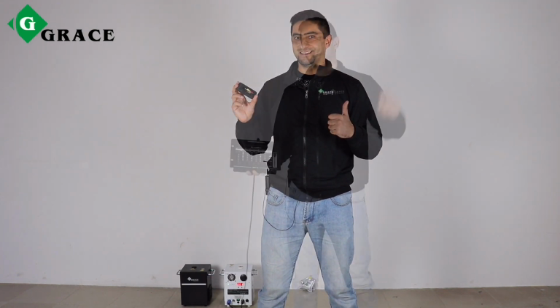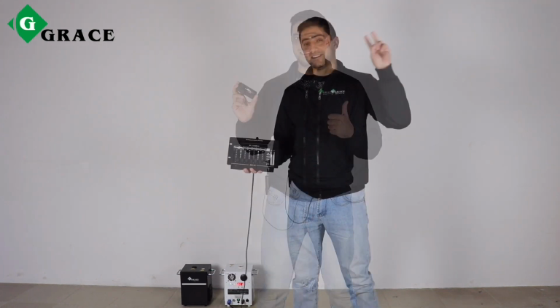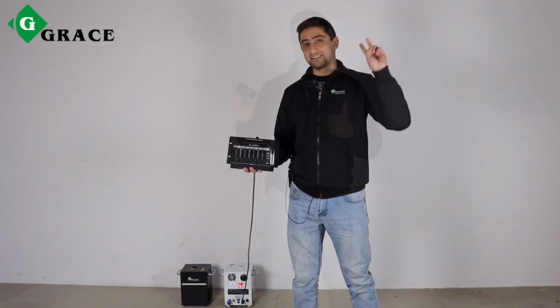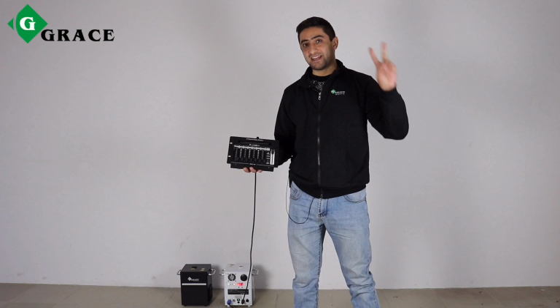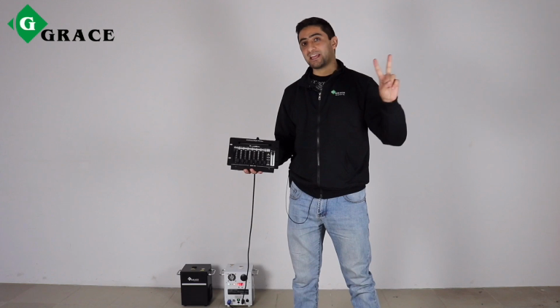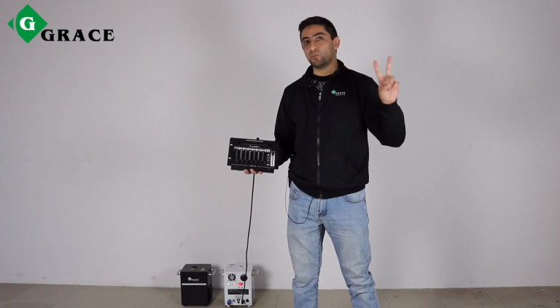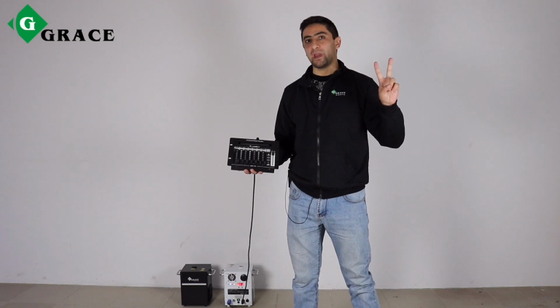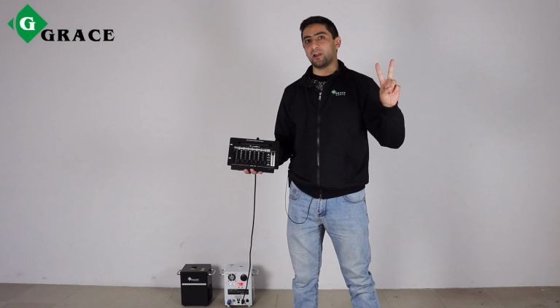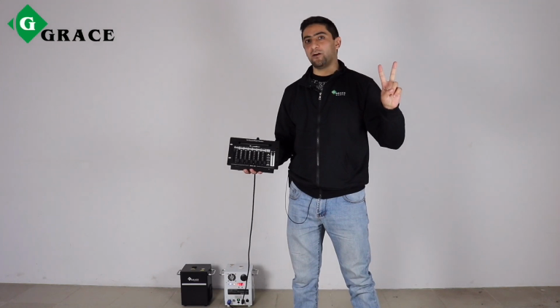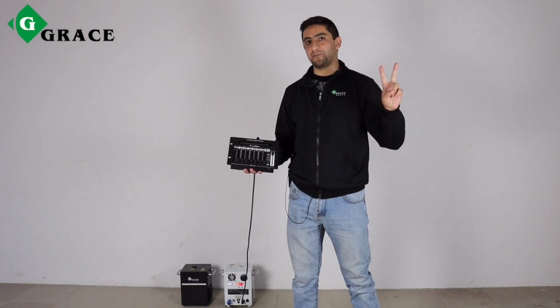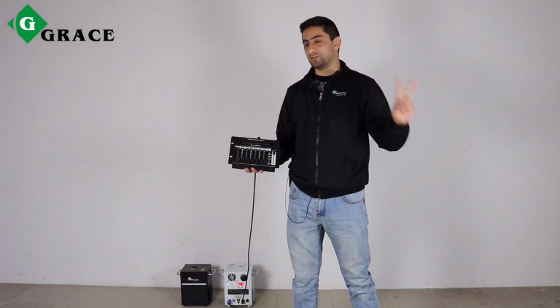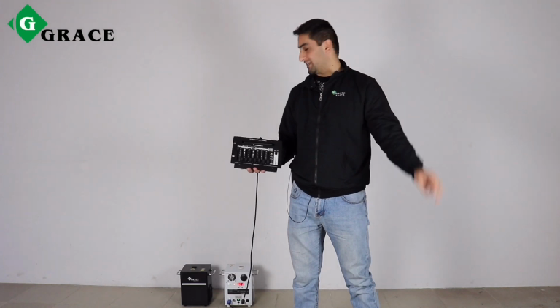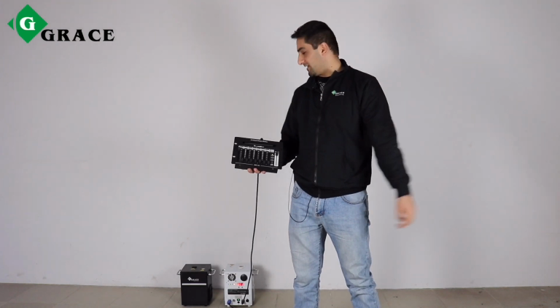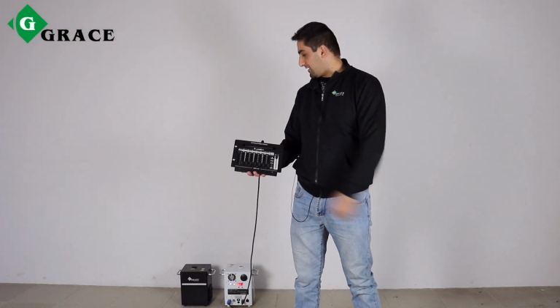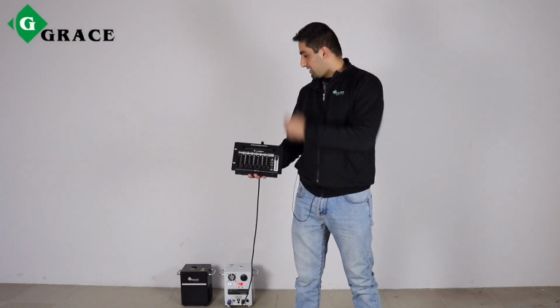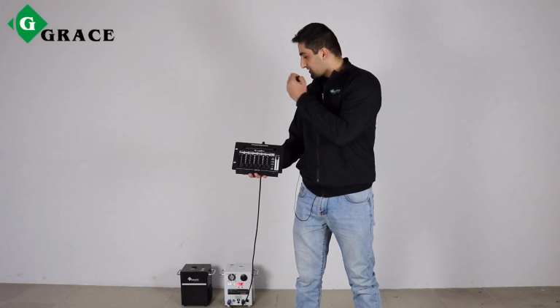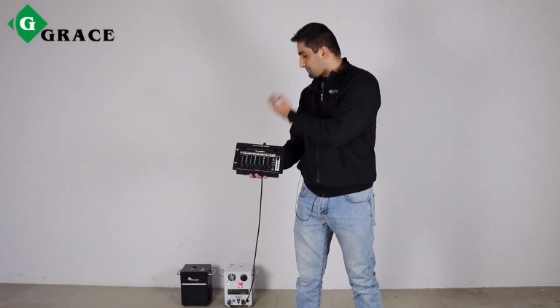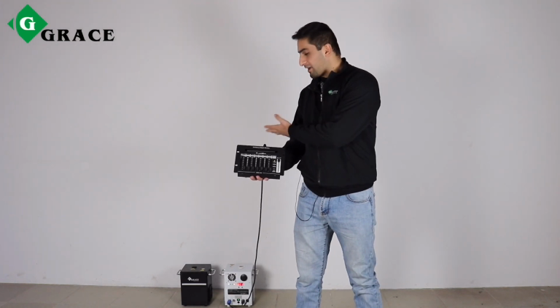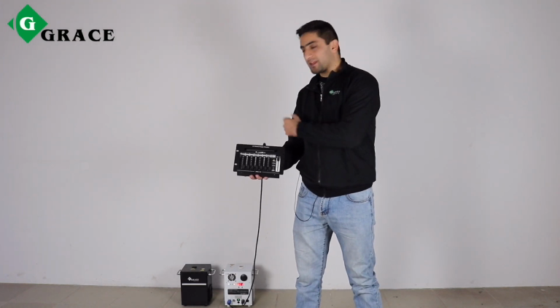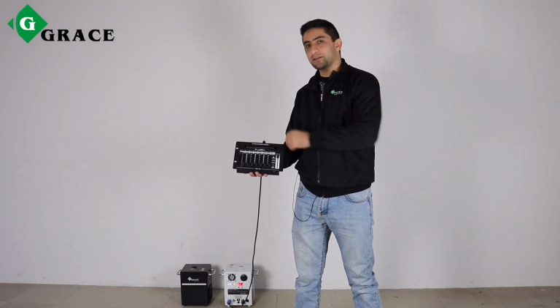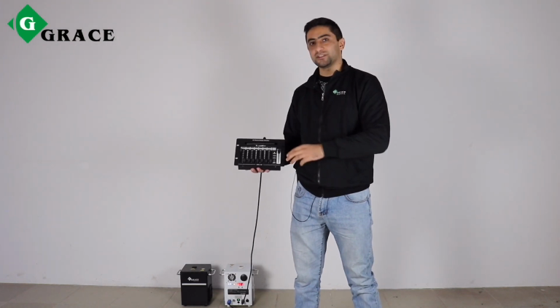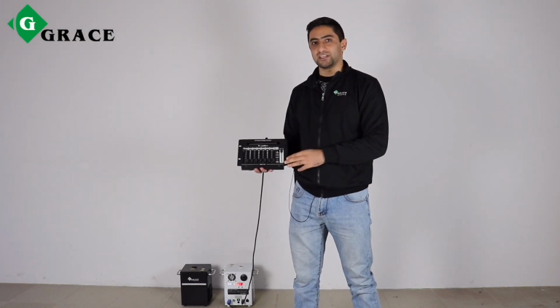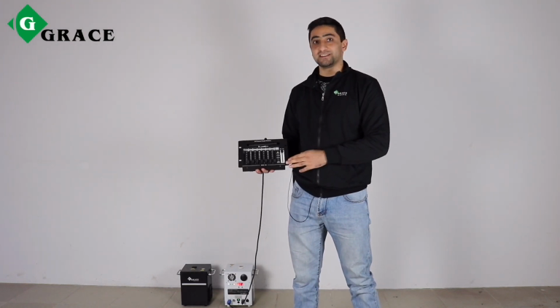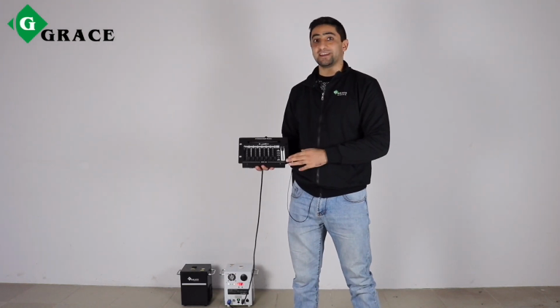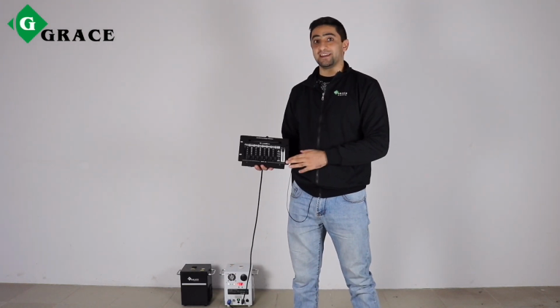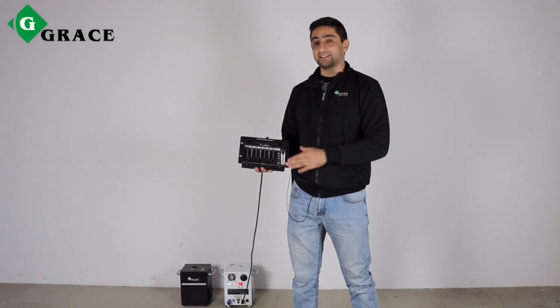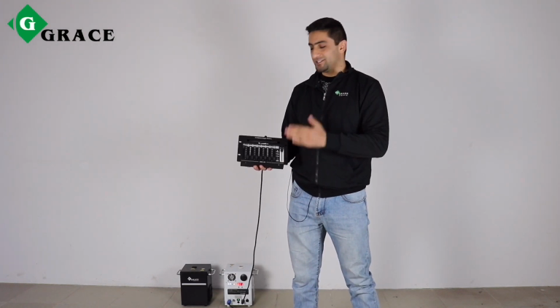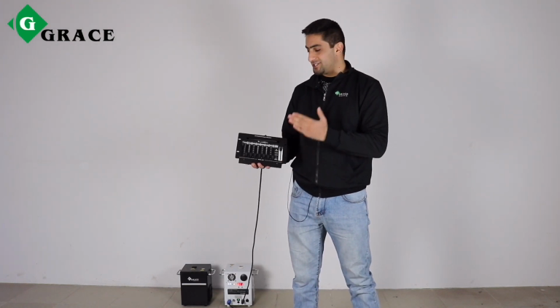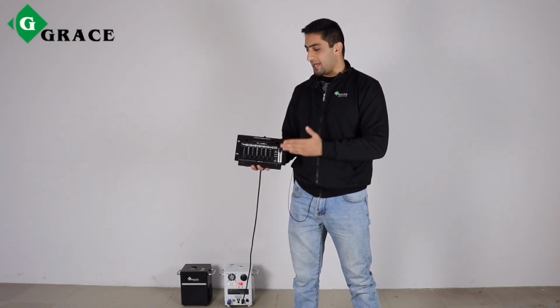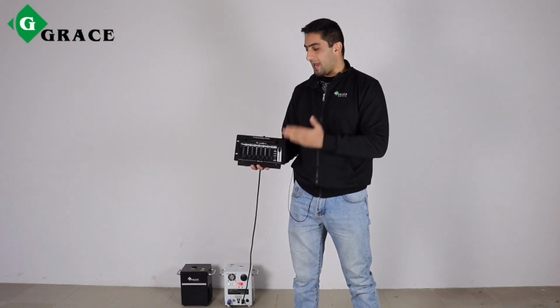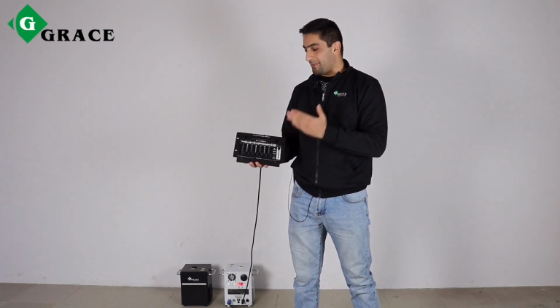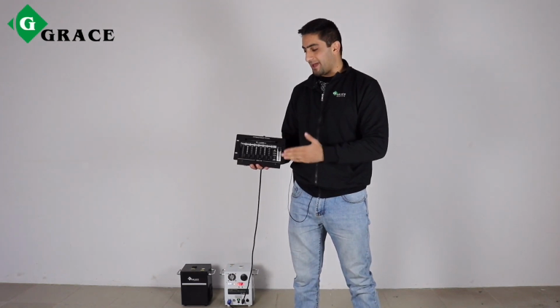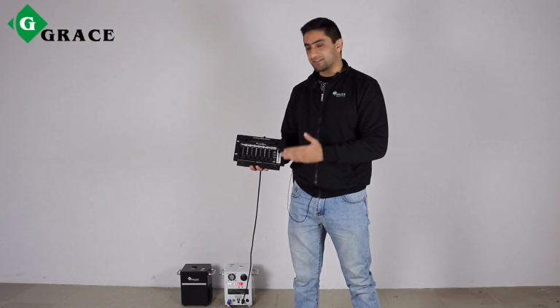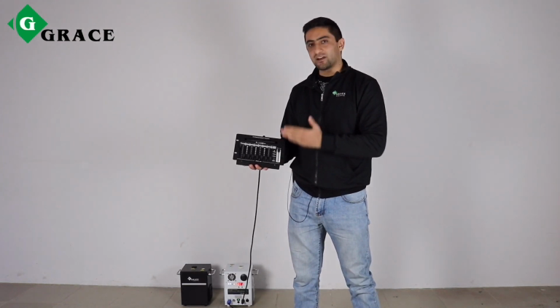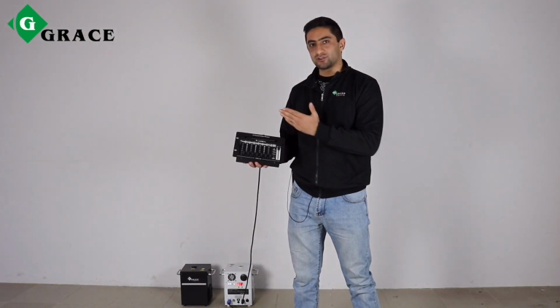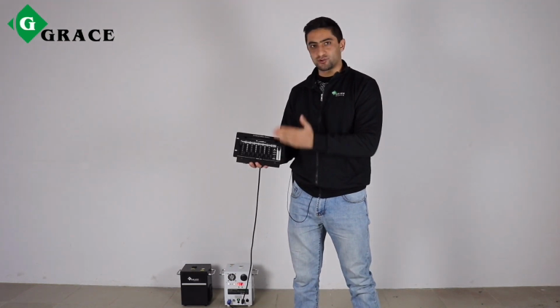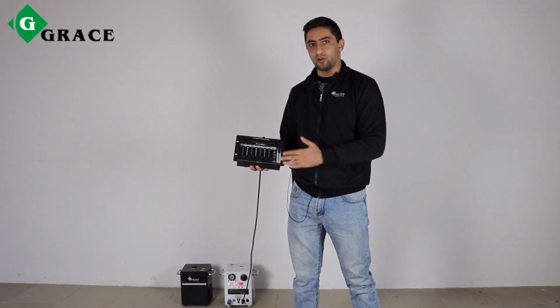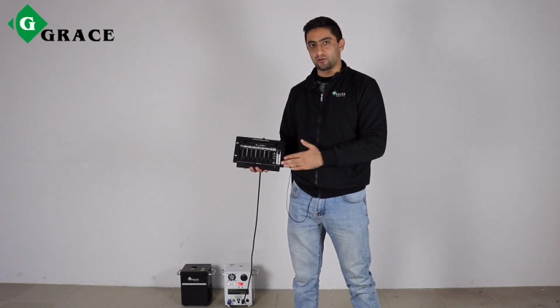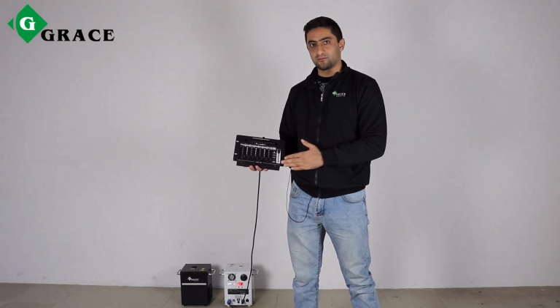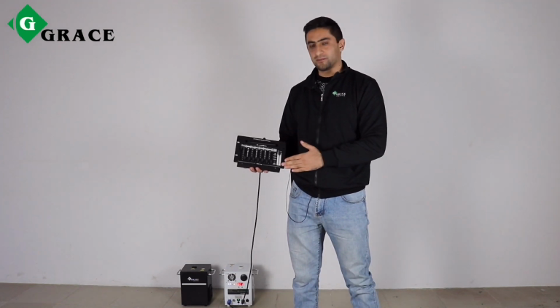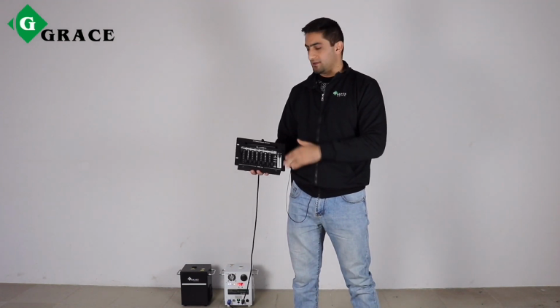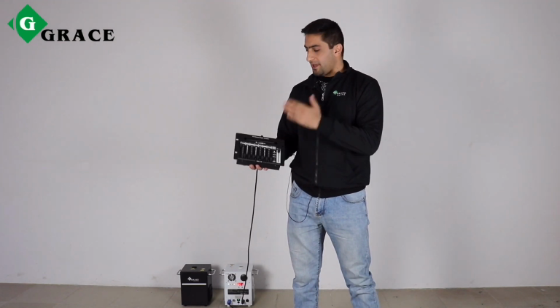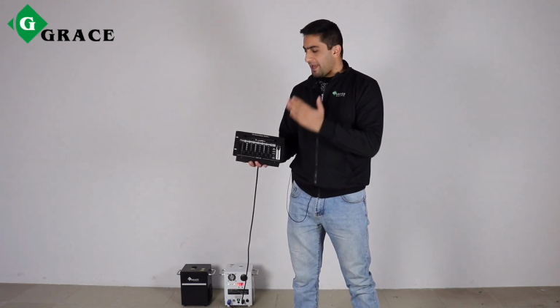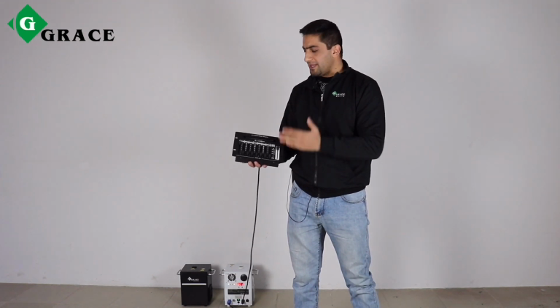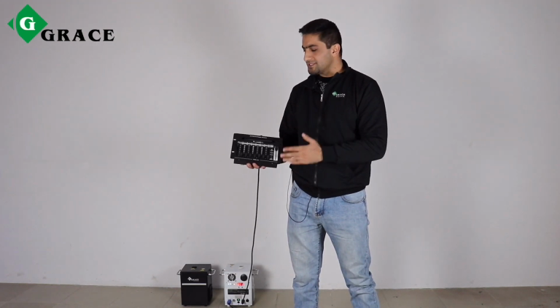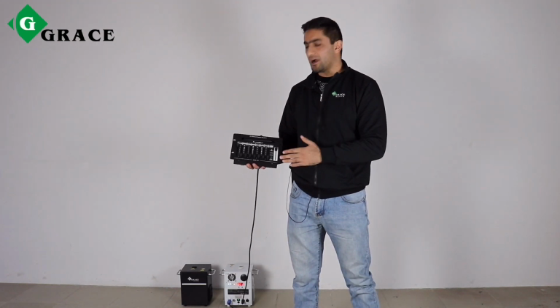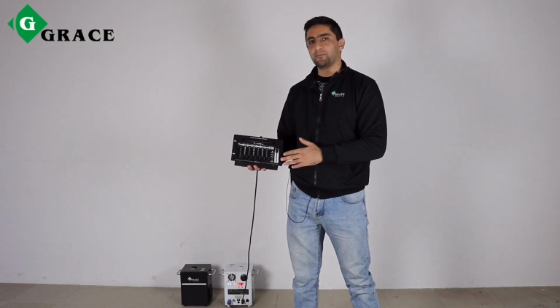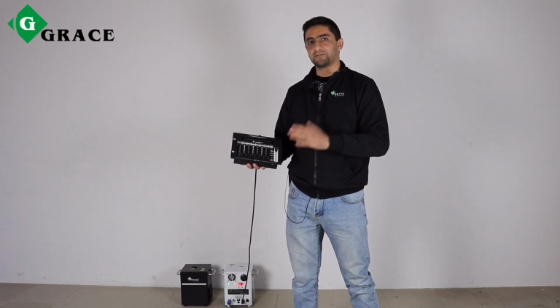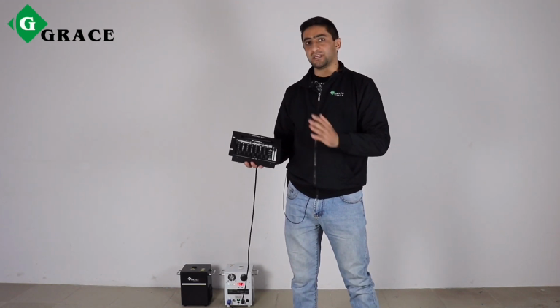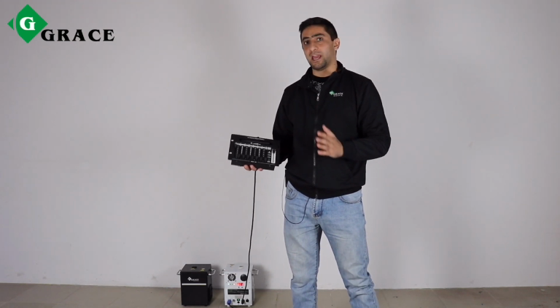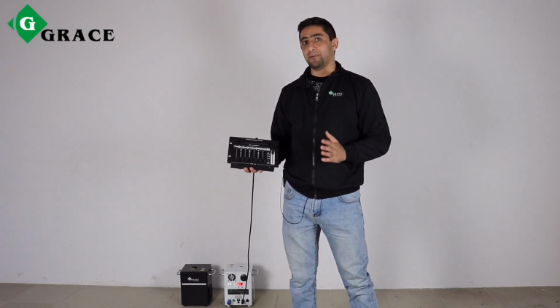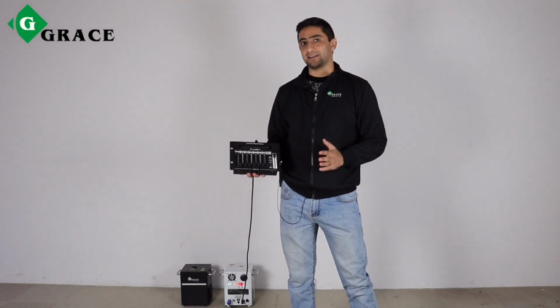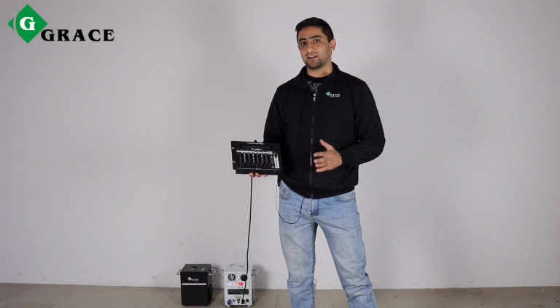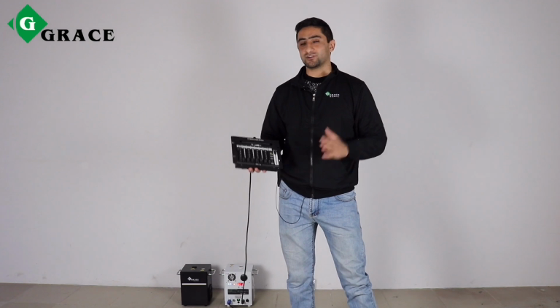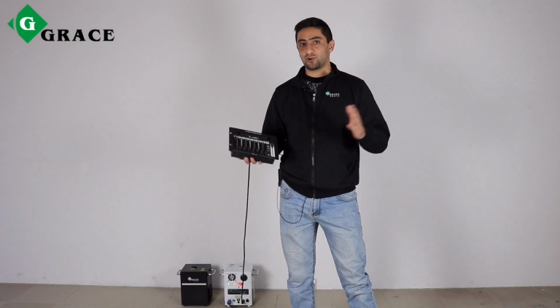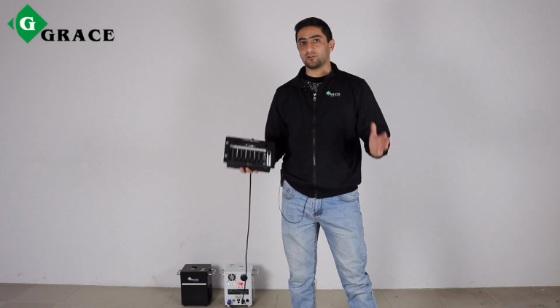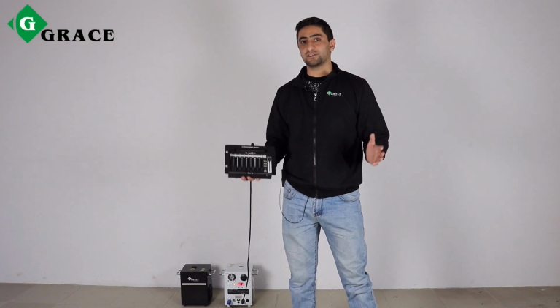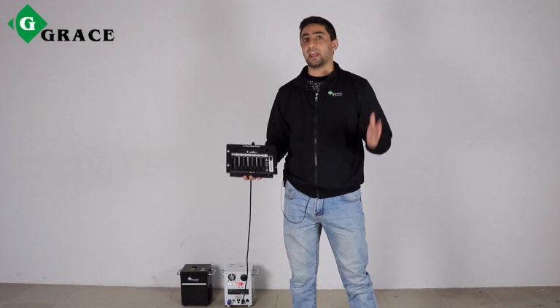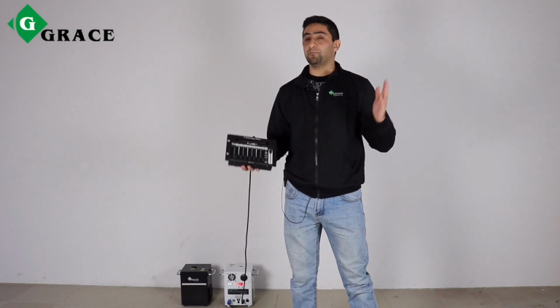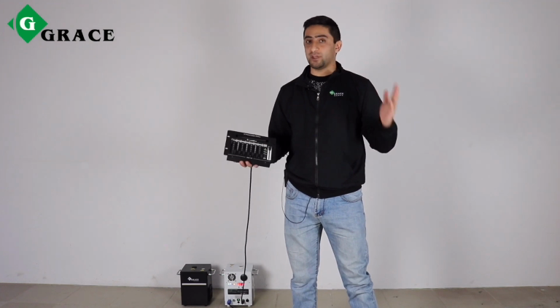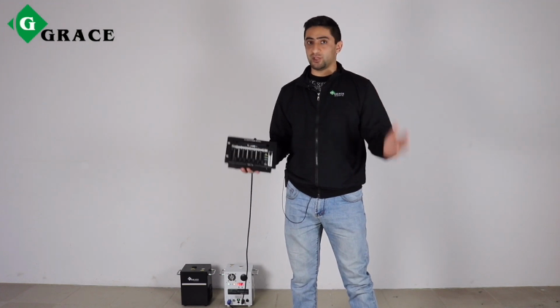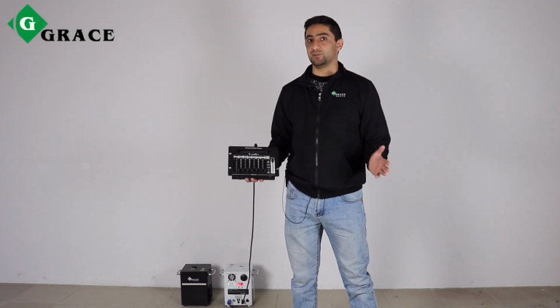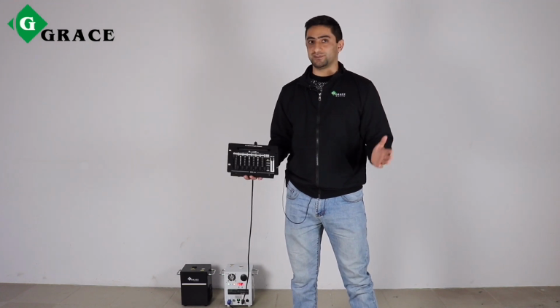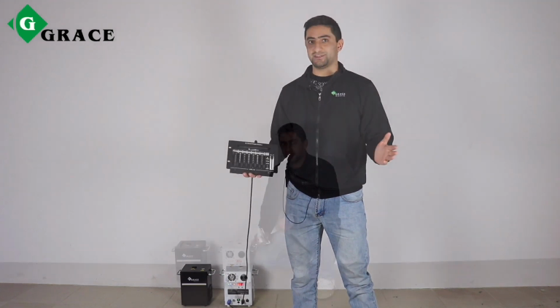And the second way of using sparkling machines is a DMX controller. Any type of DMX controllers can be used.